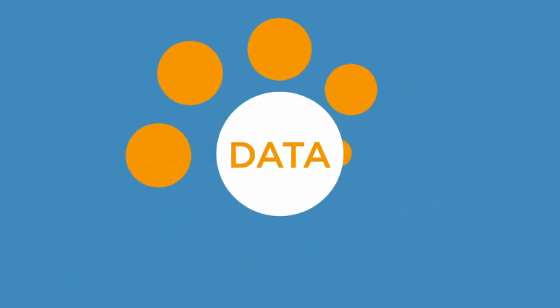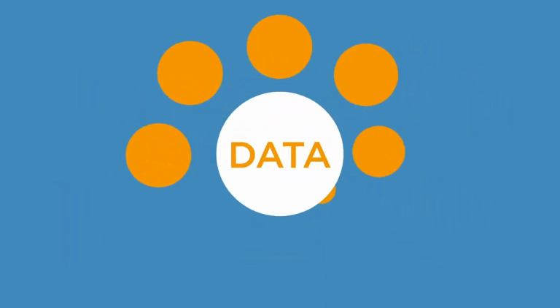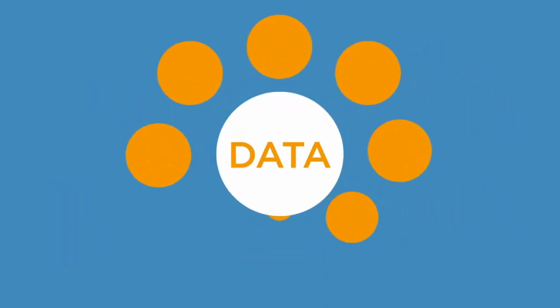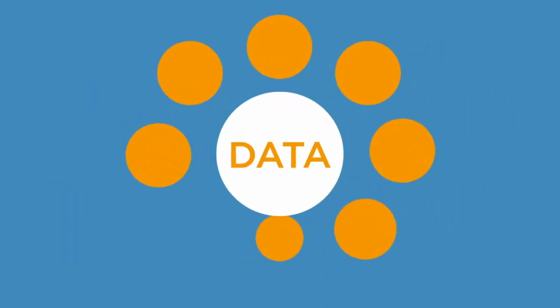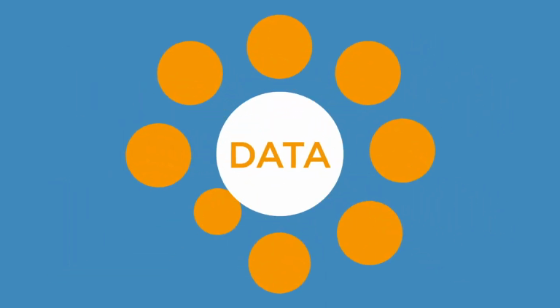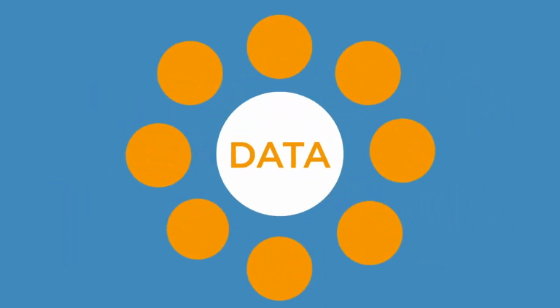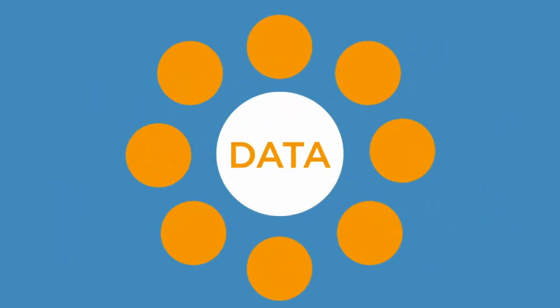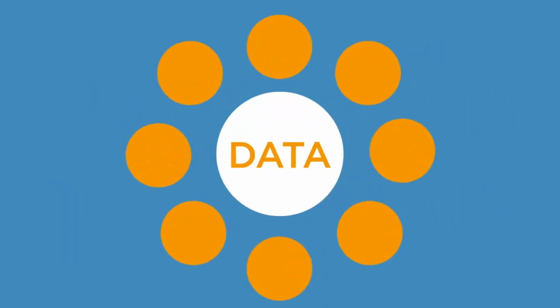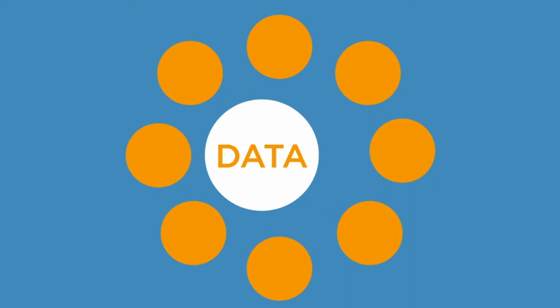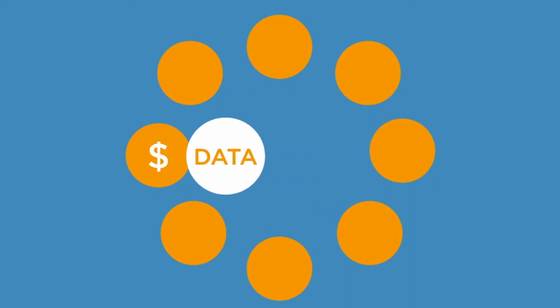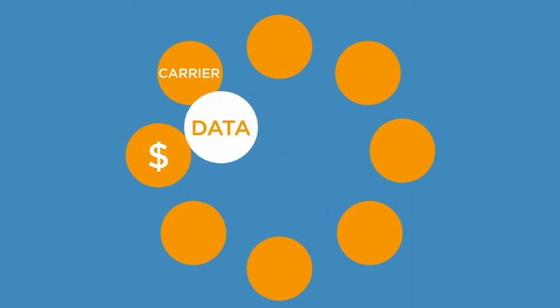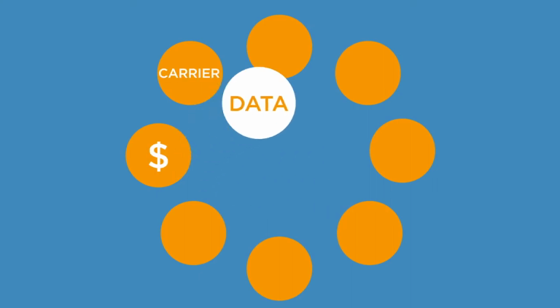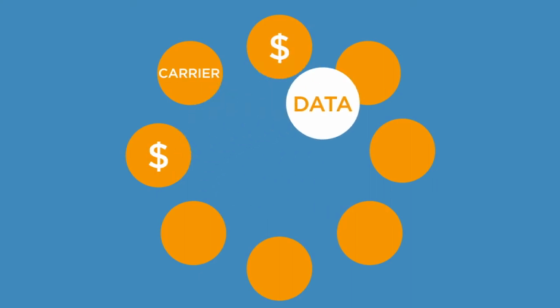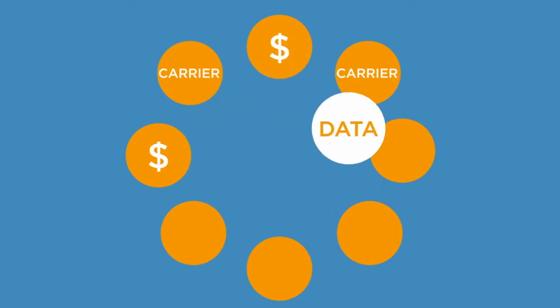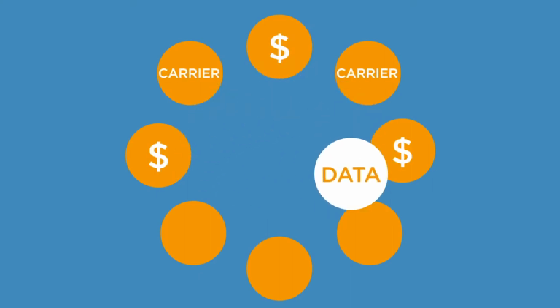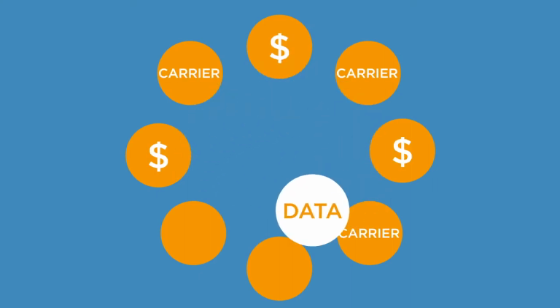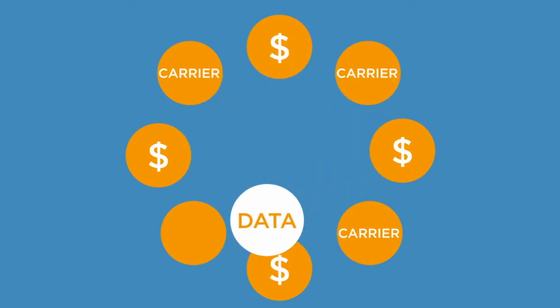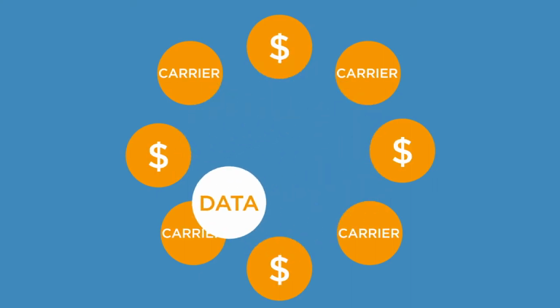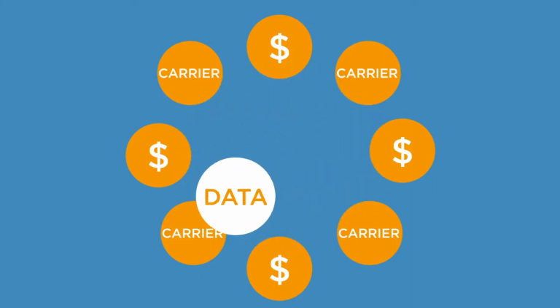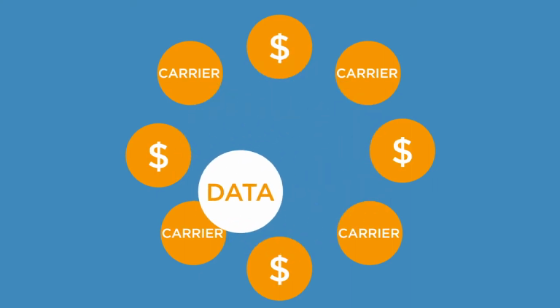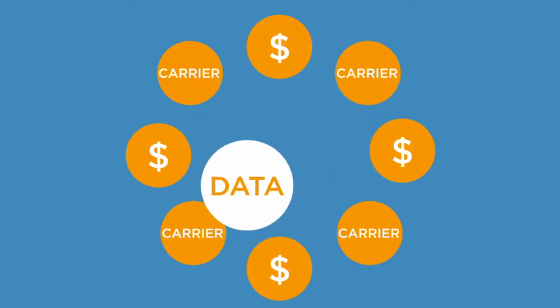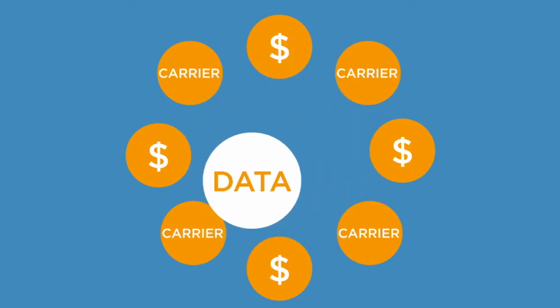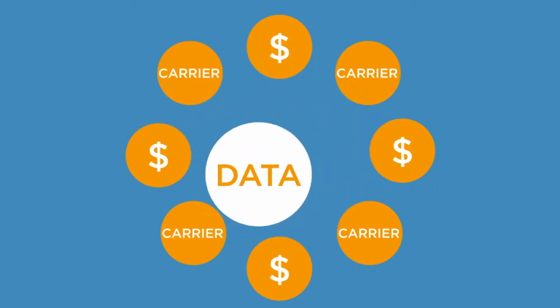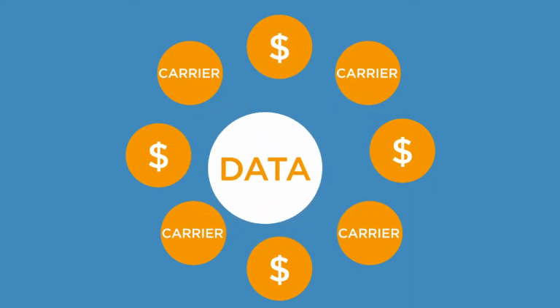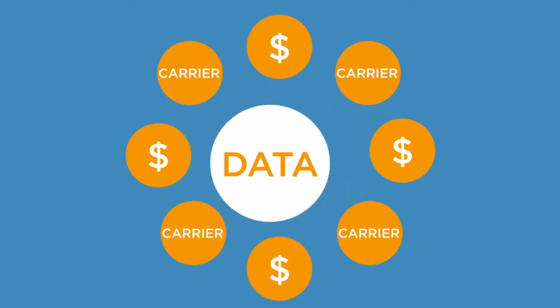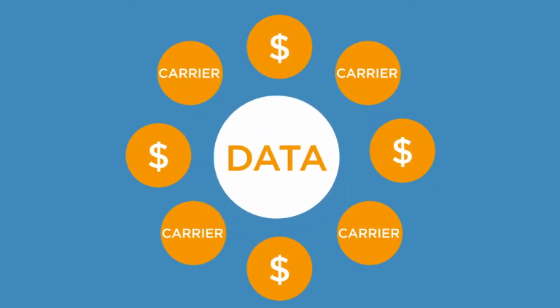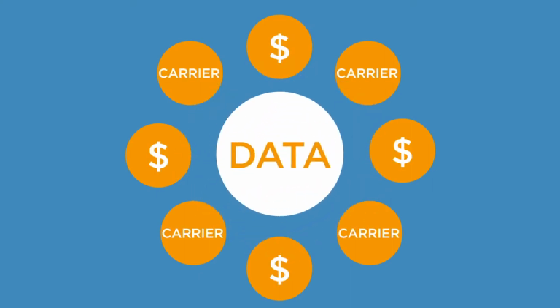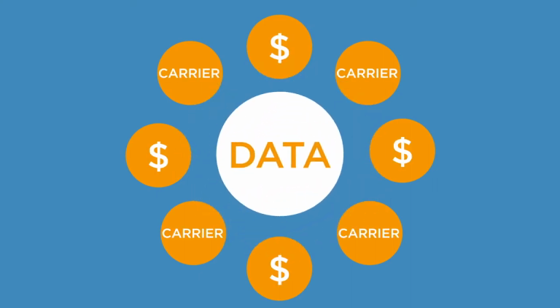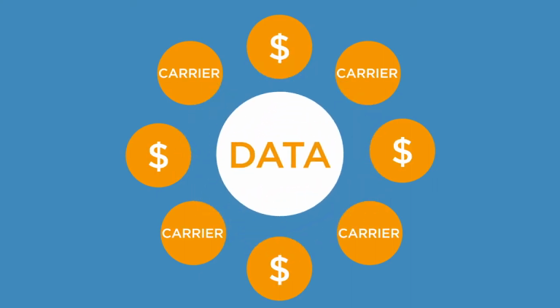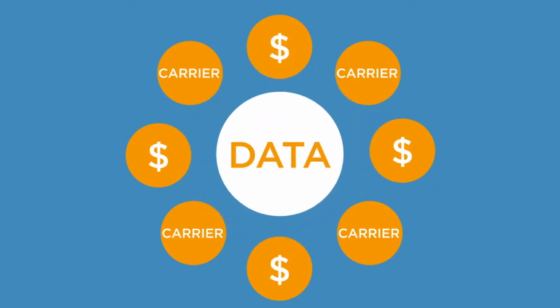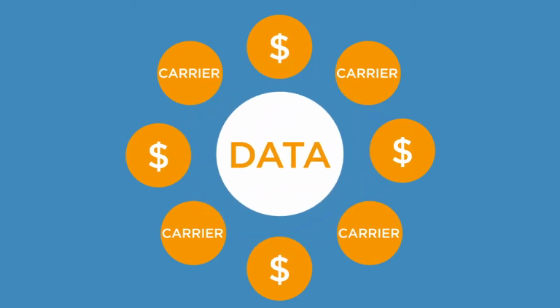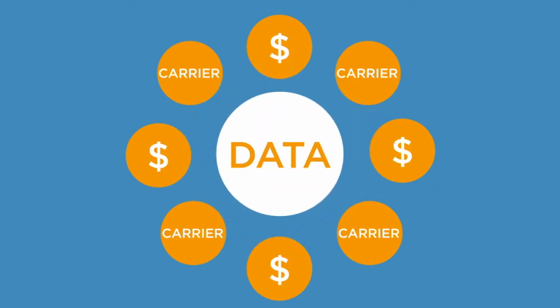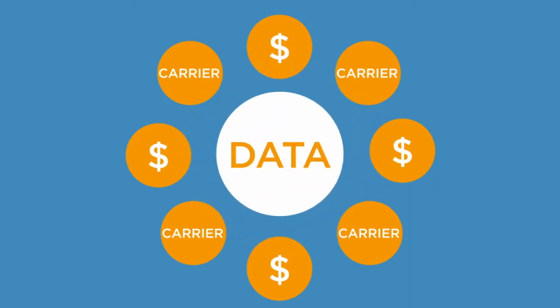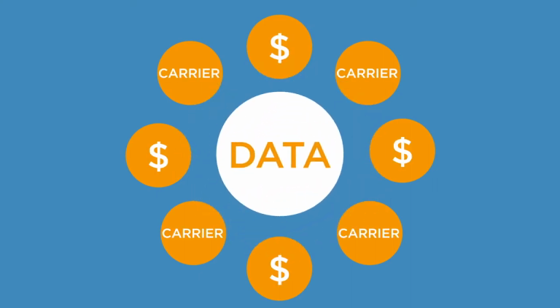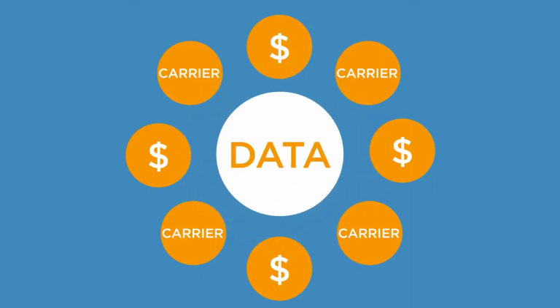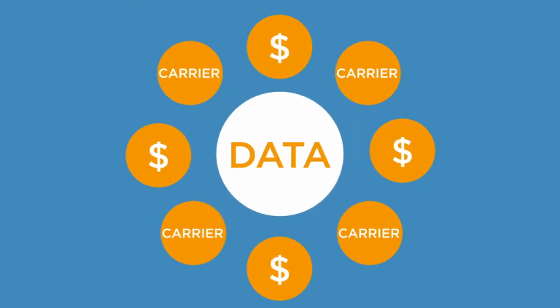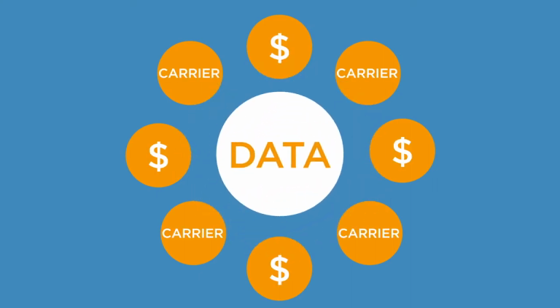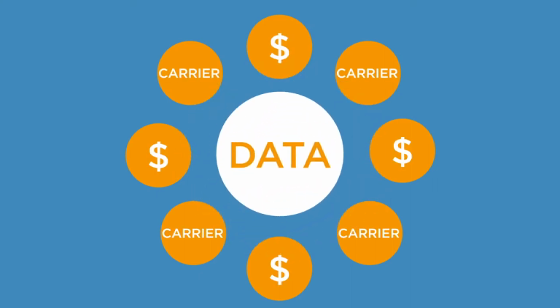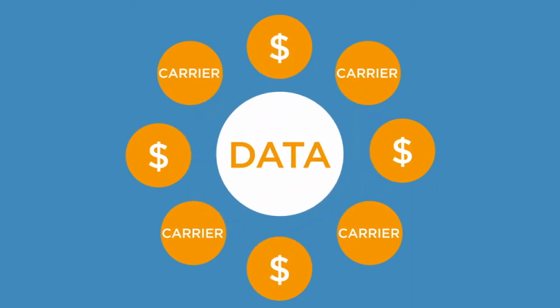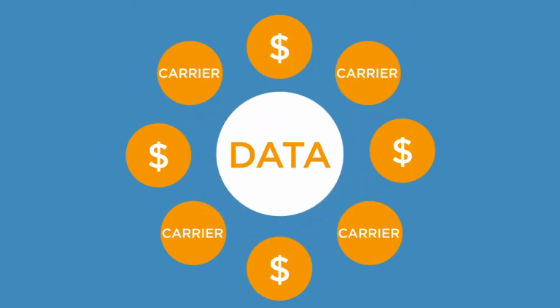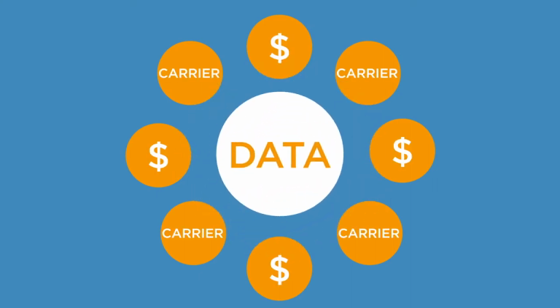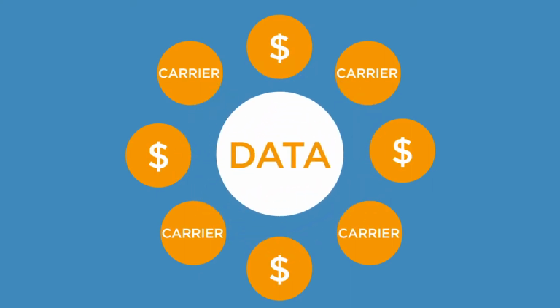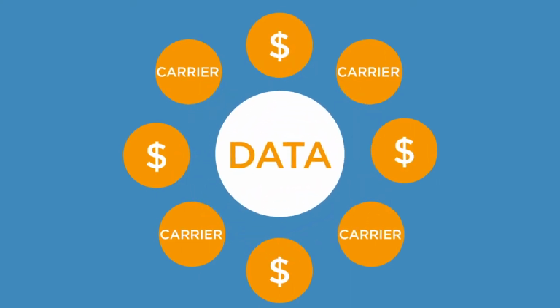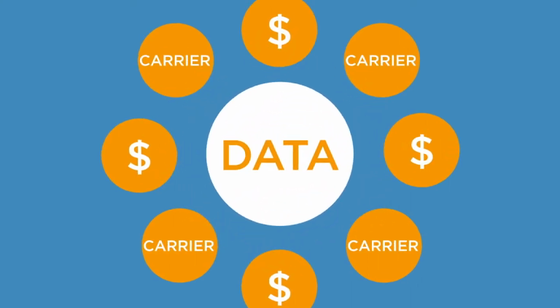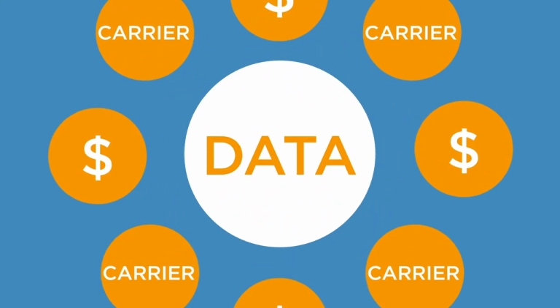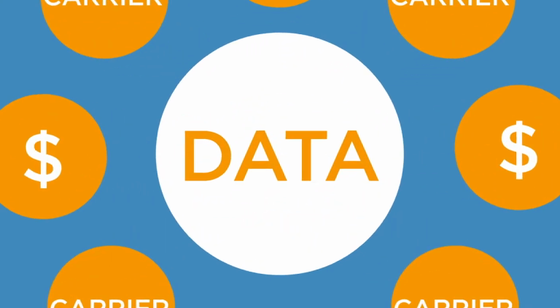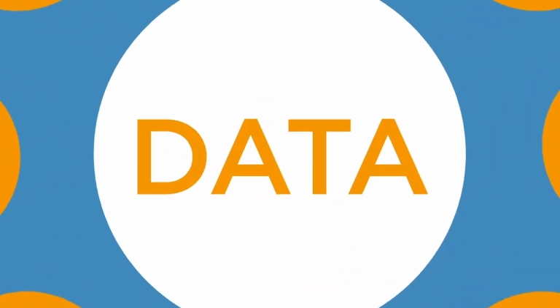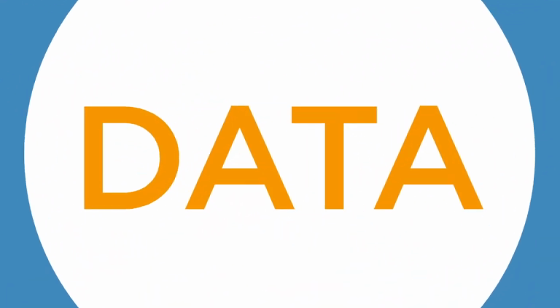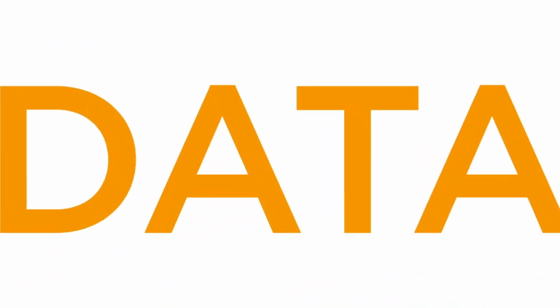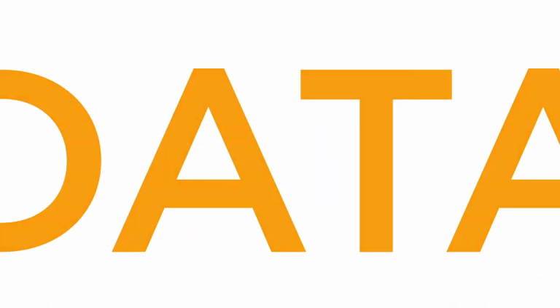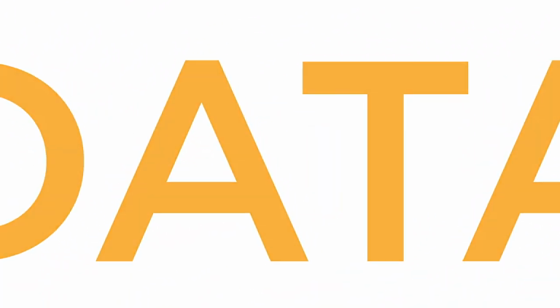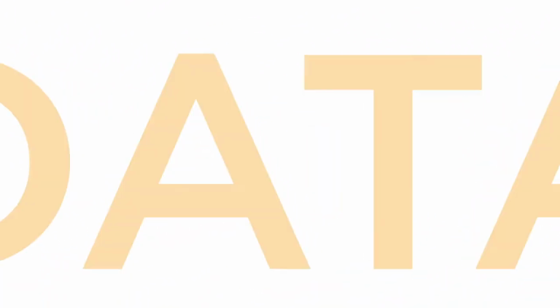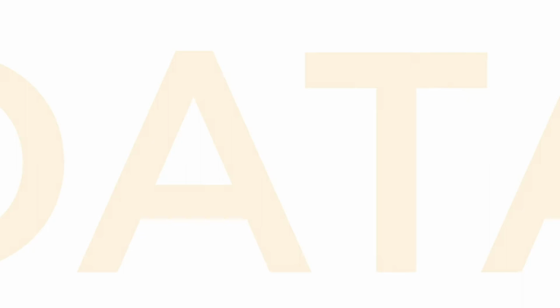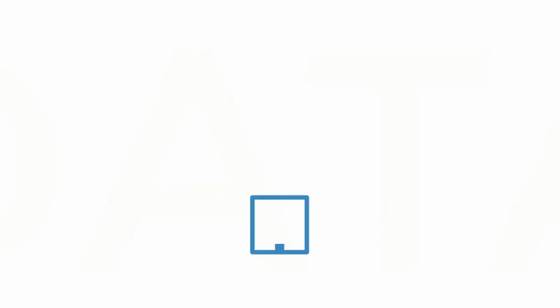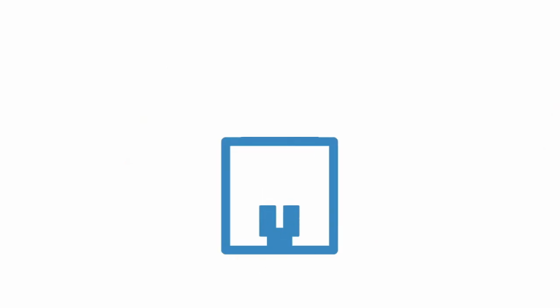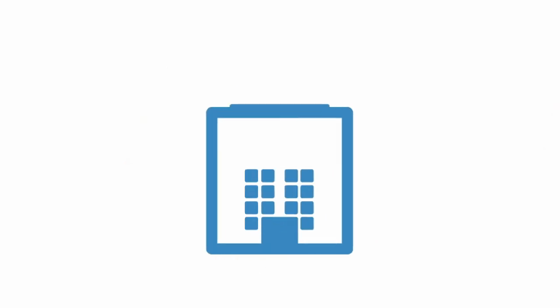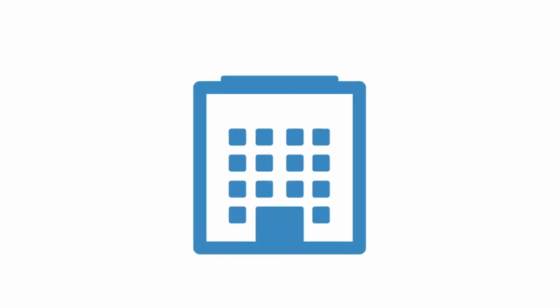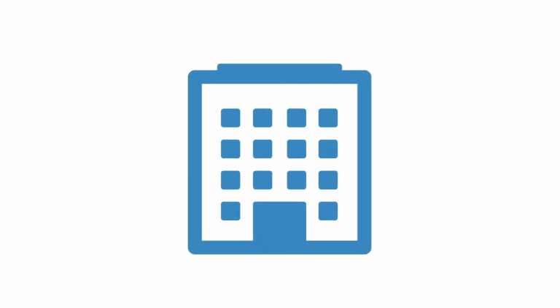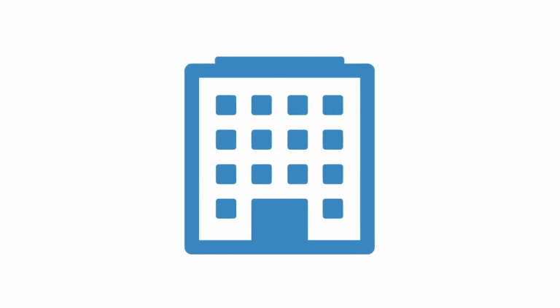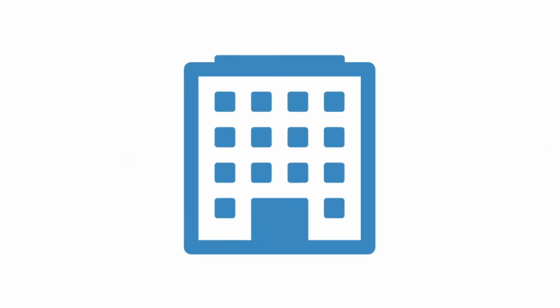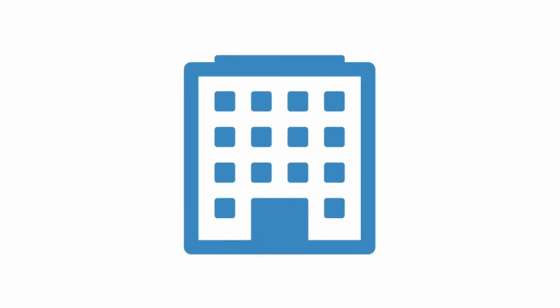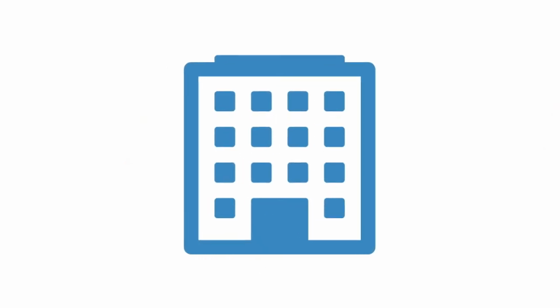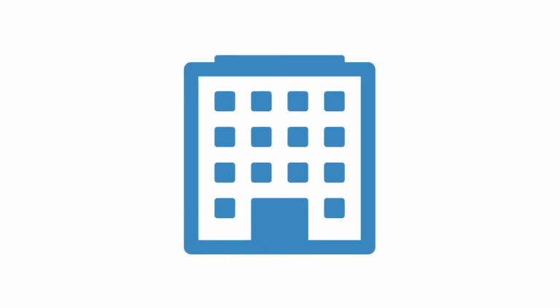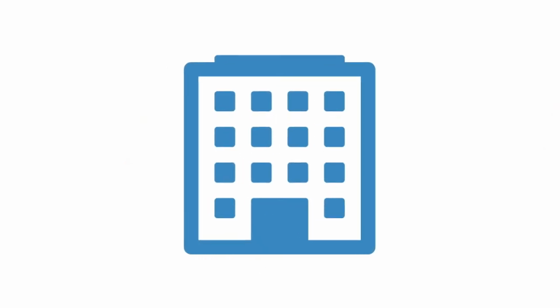Using your engineered data, we work directly with our extensive transportation partner base to procure pricing based on your business needs that will allow you to scale in your business segment.